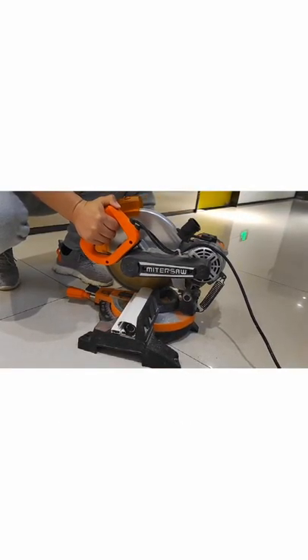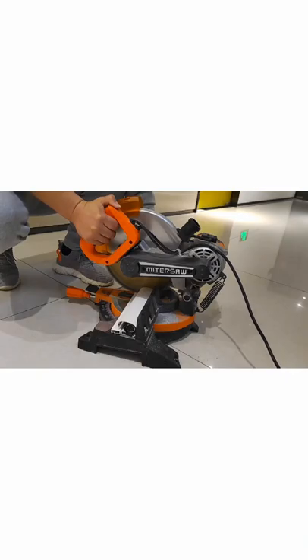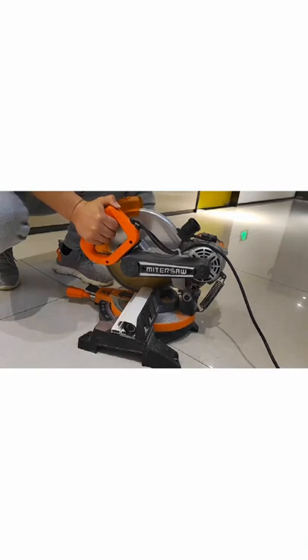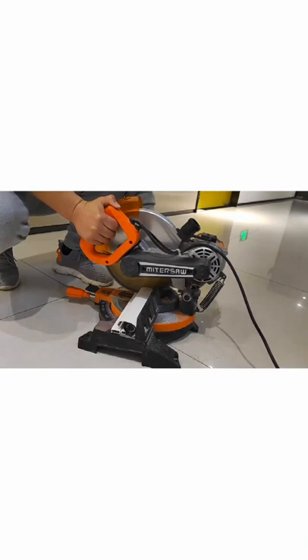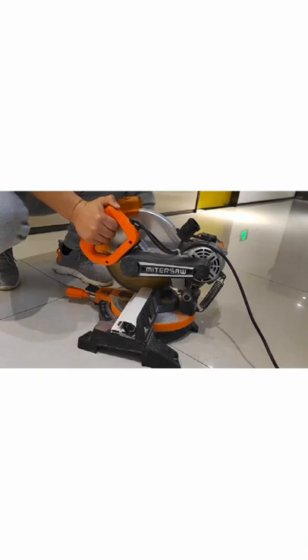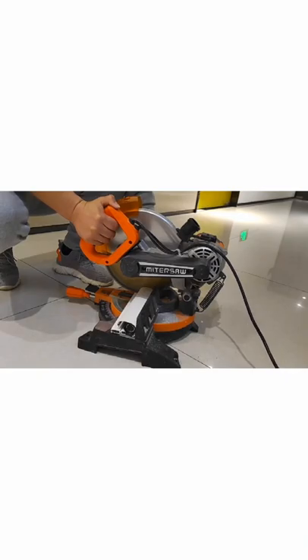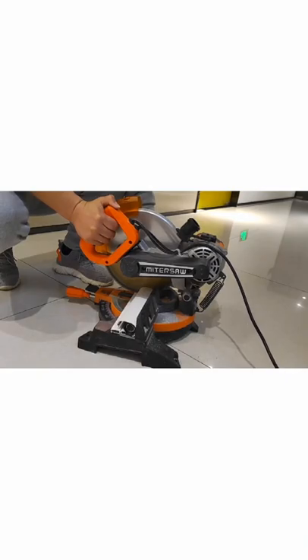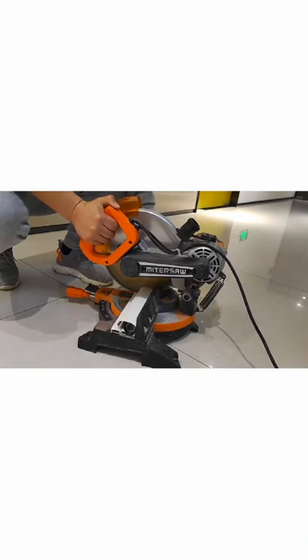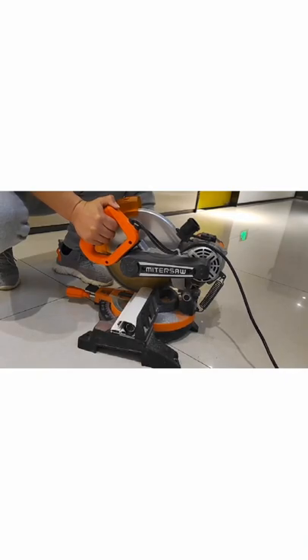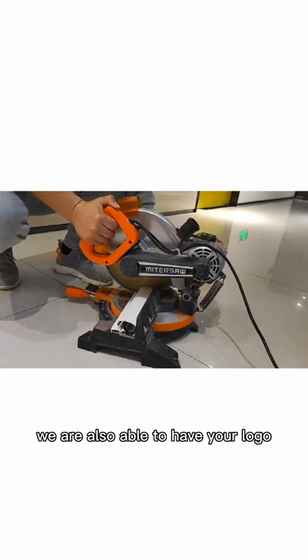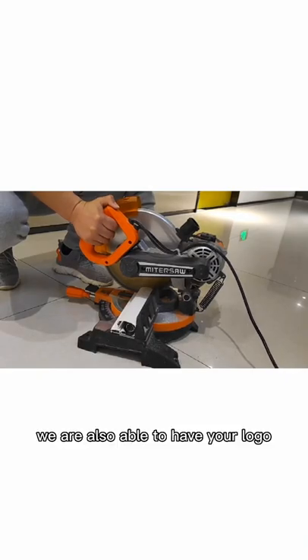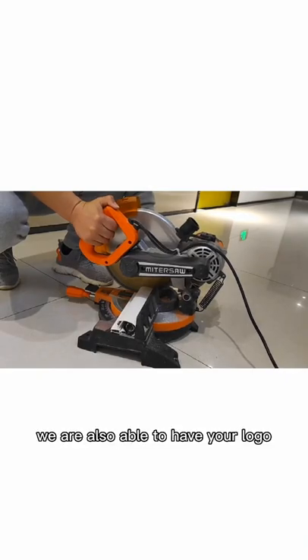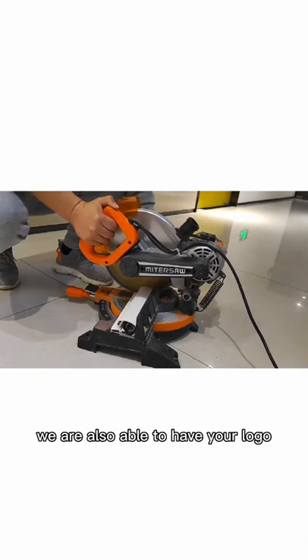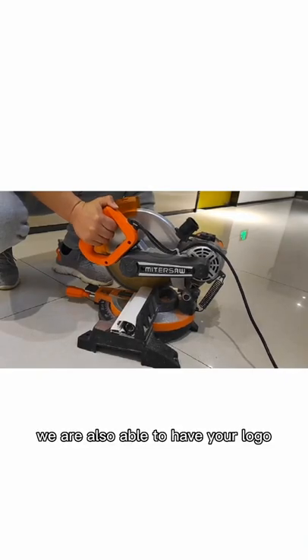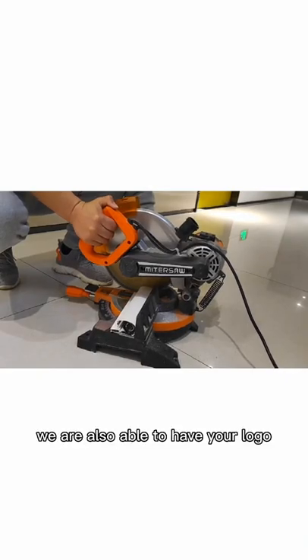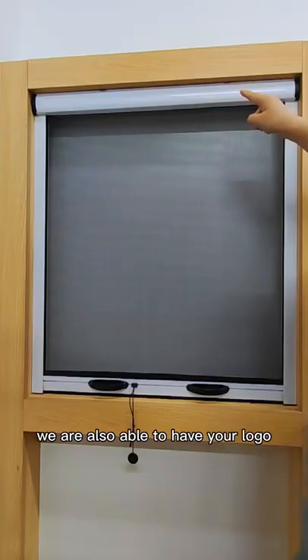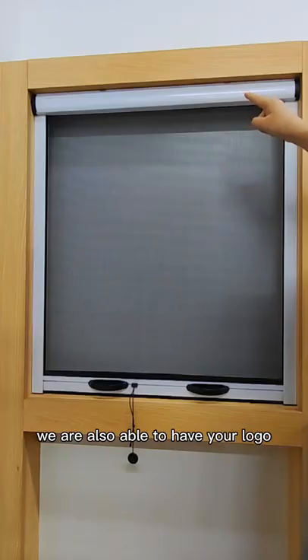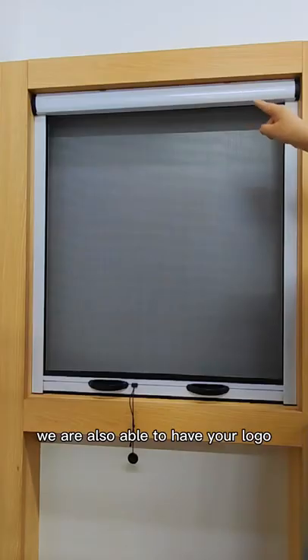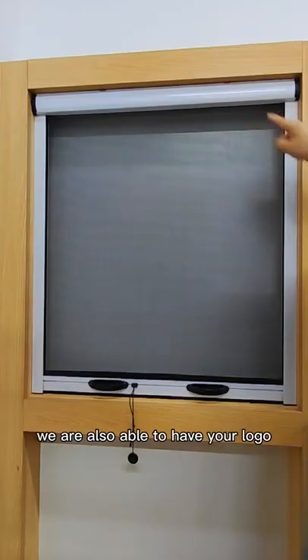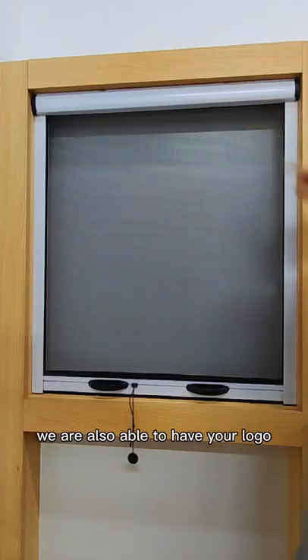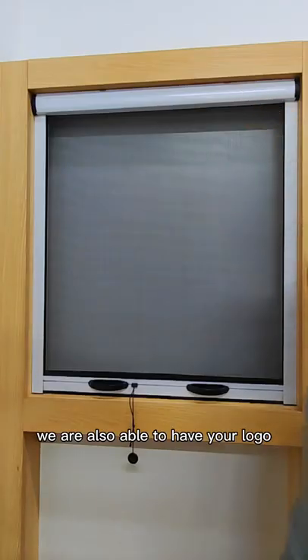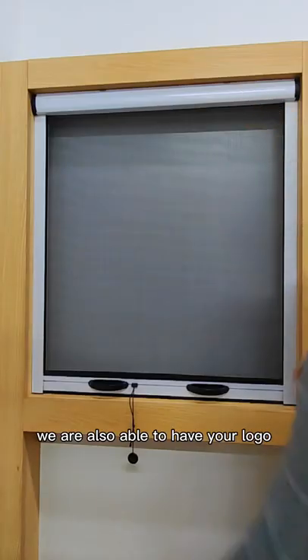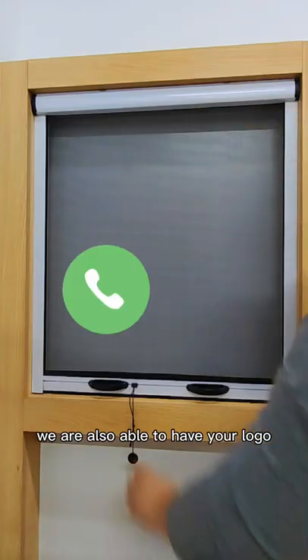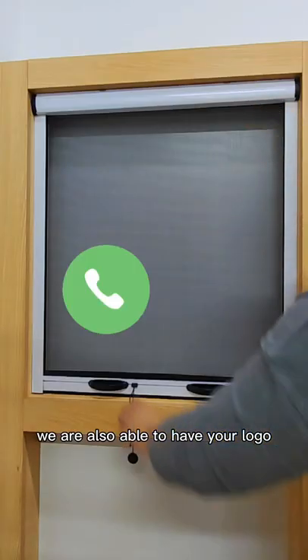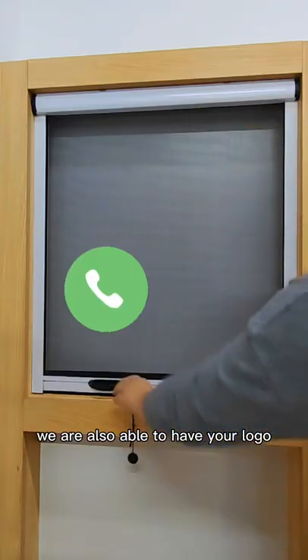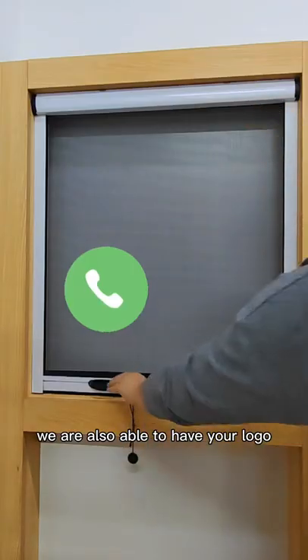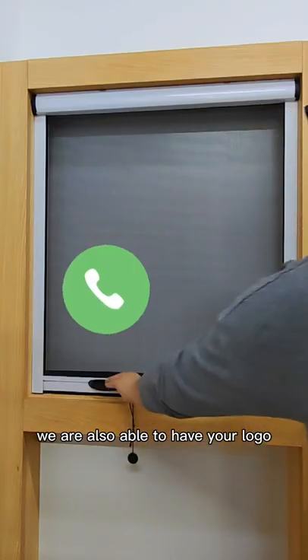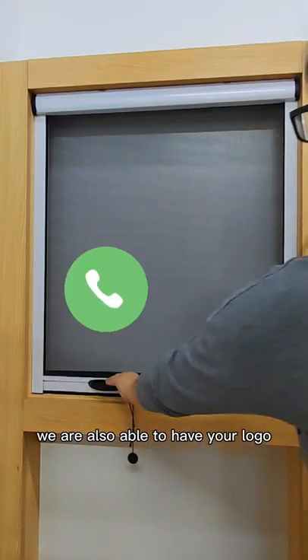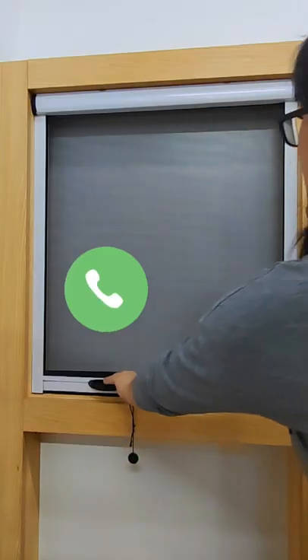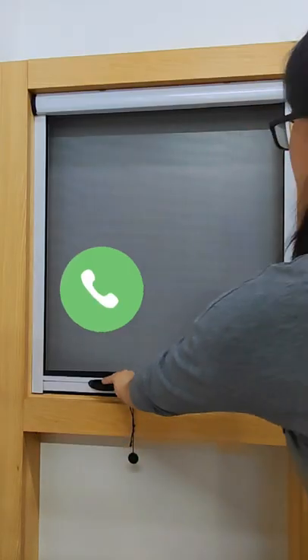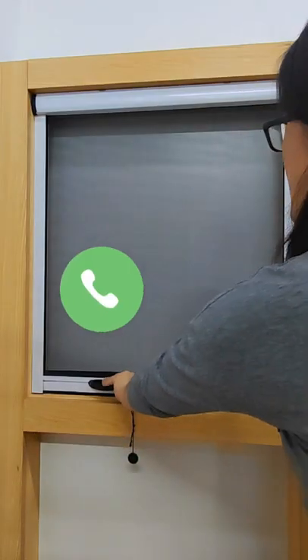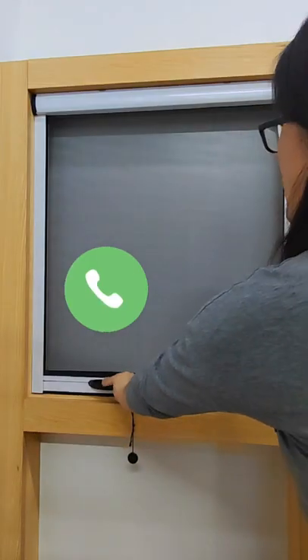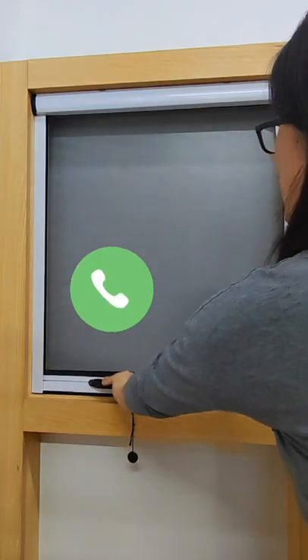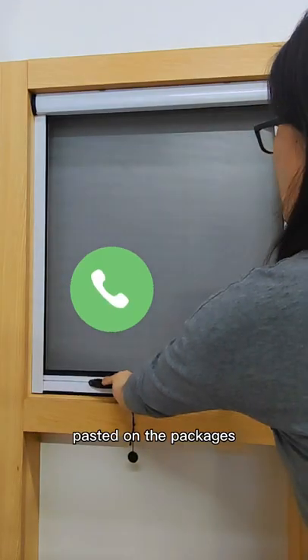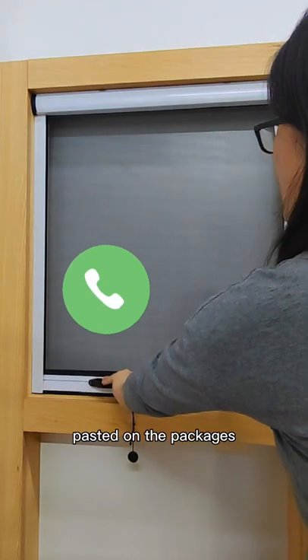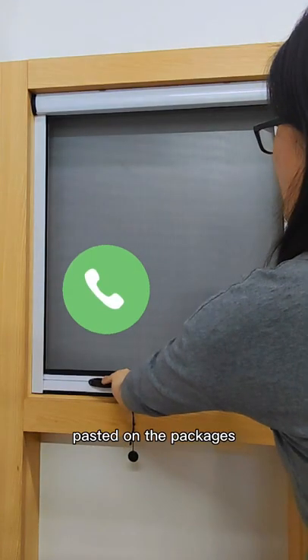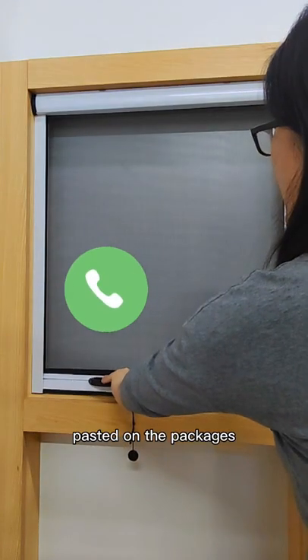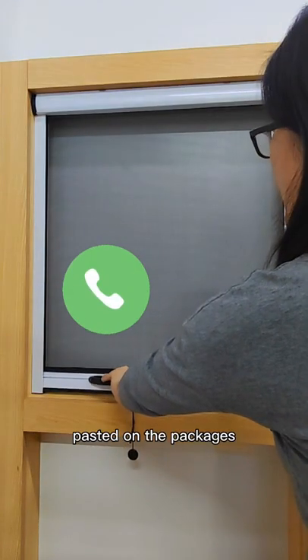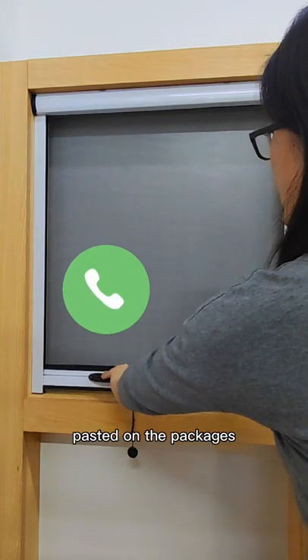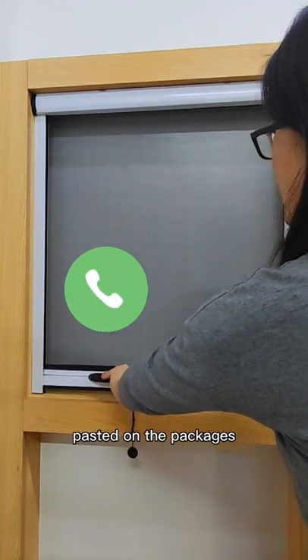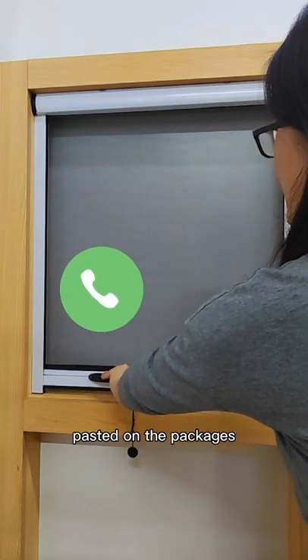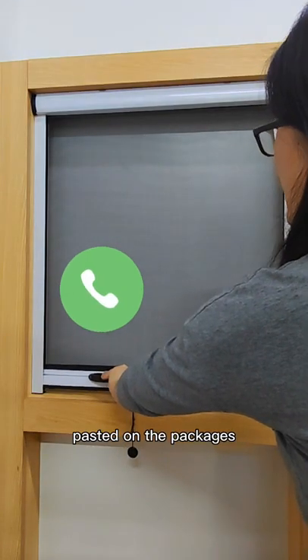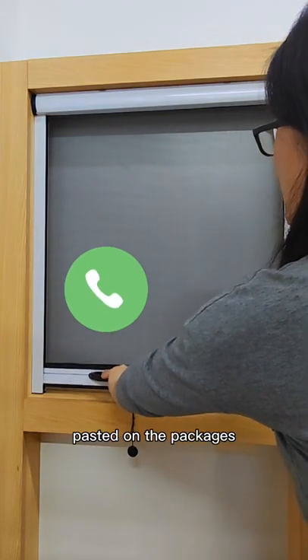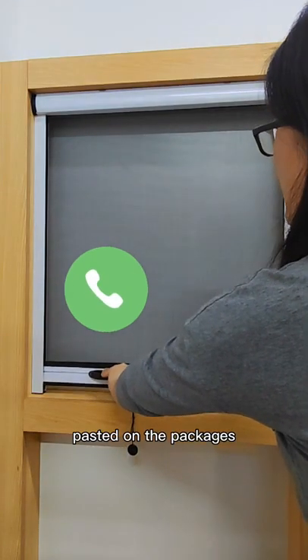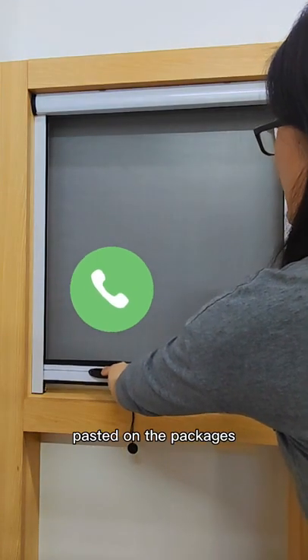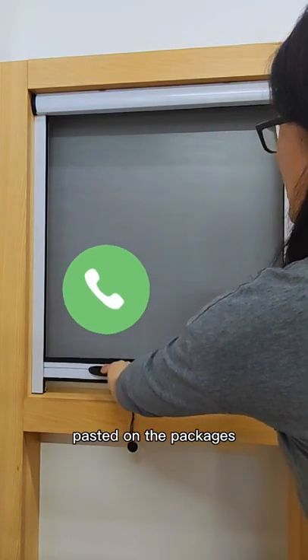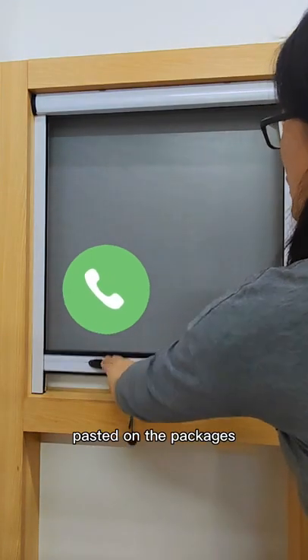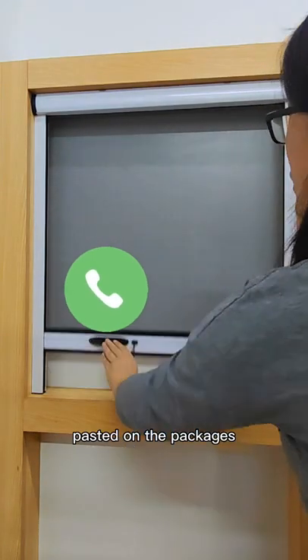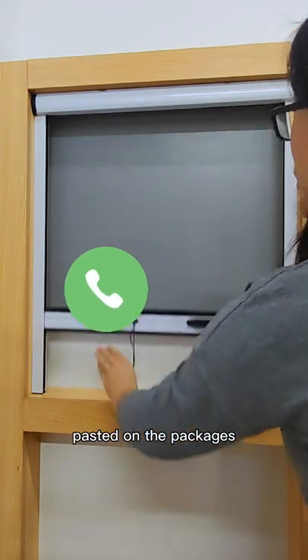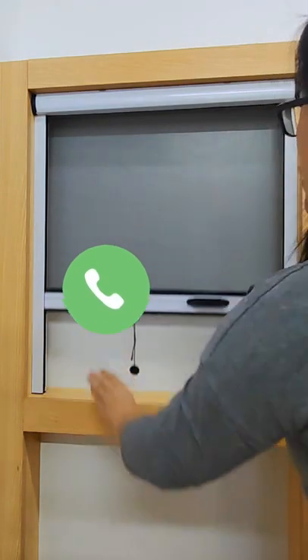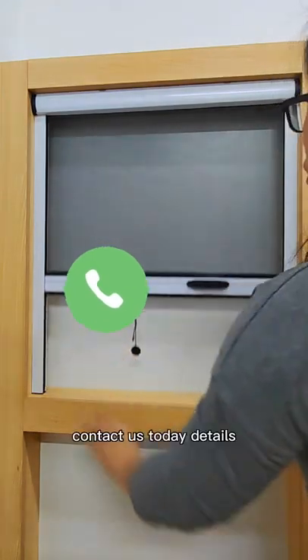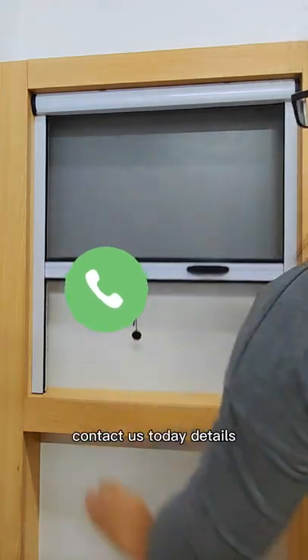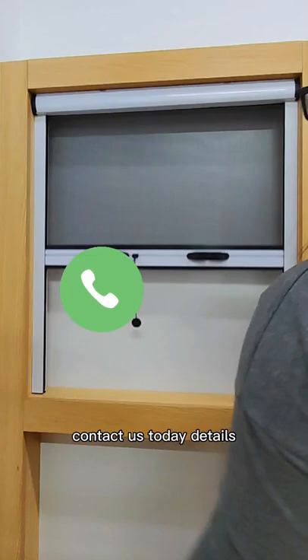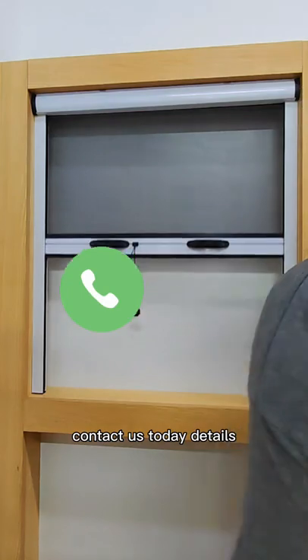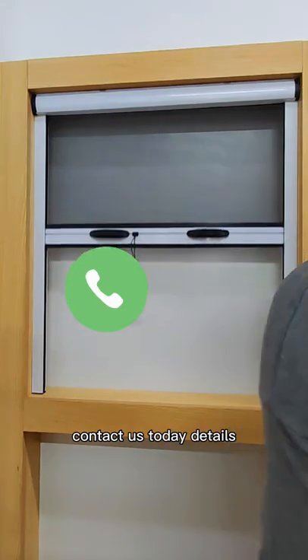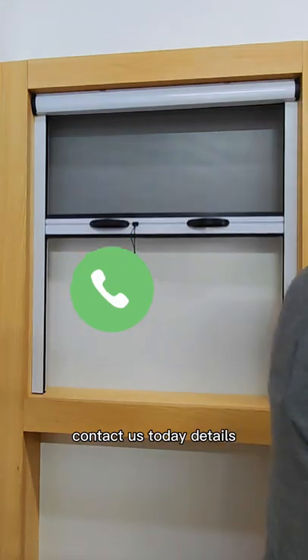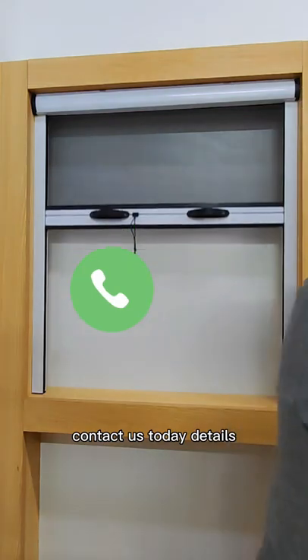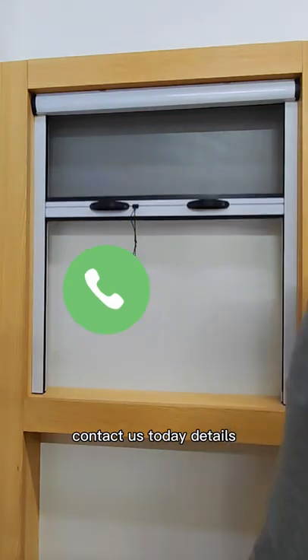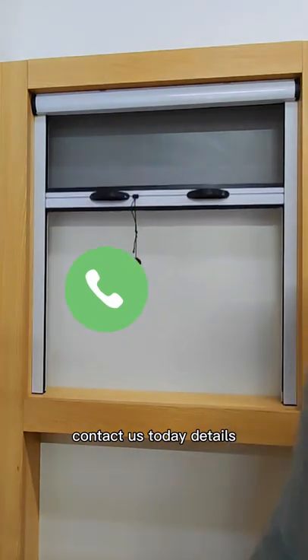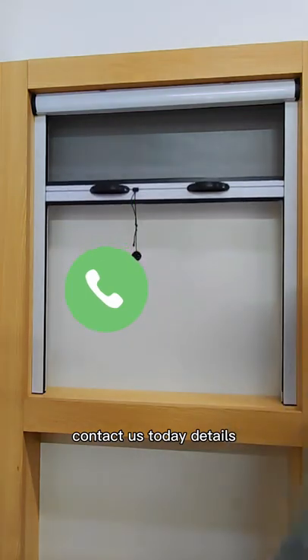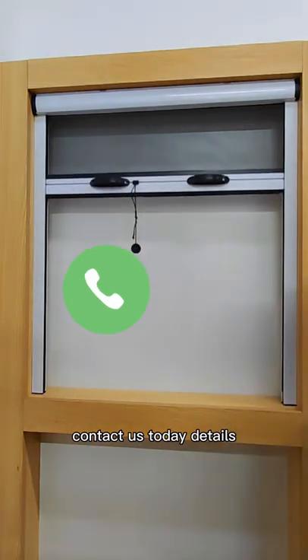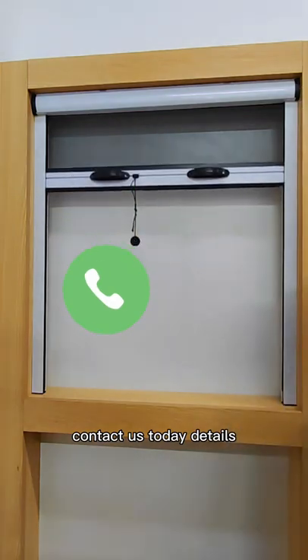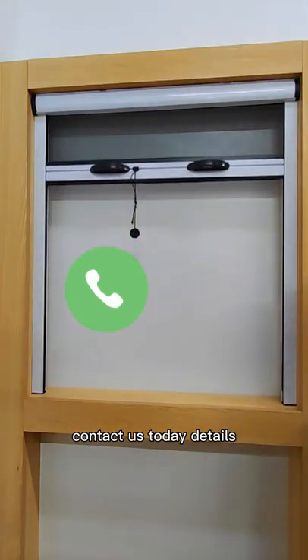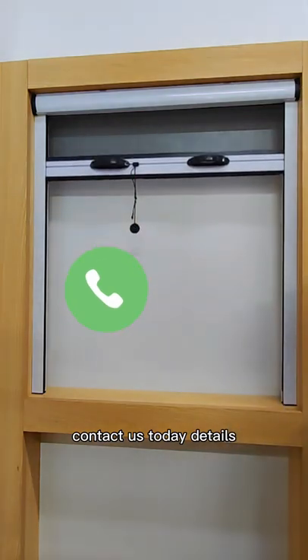We are also able to have your logo pasted on the packages. Contact us today for more details.